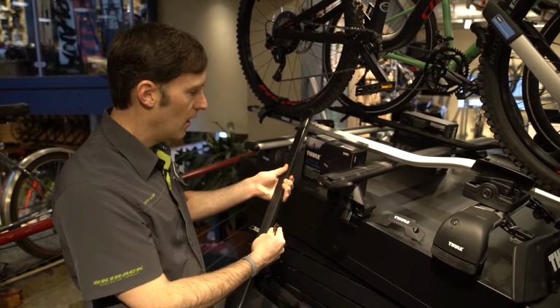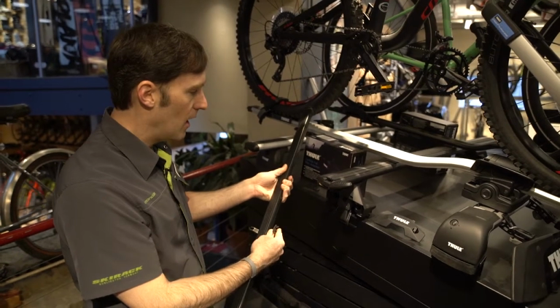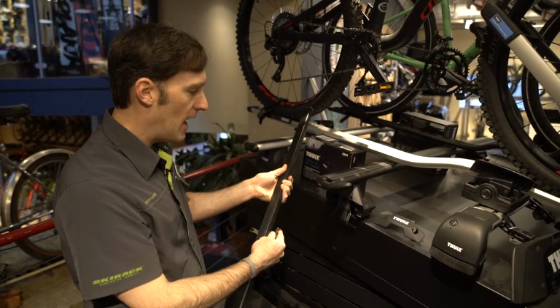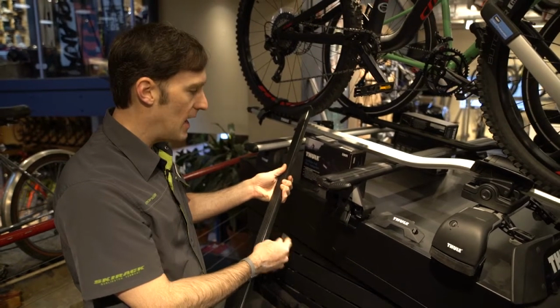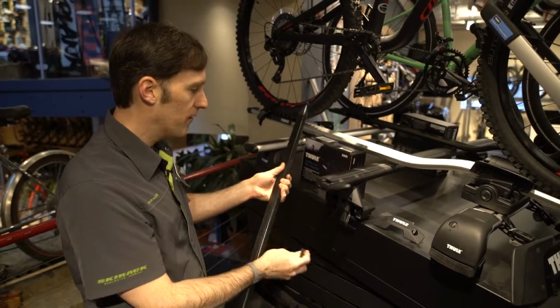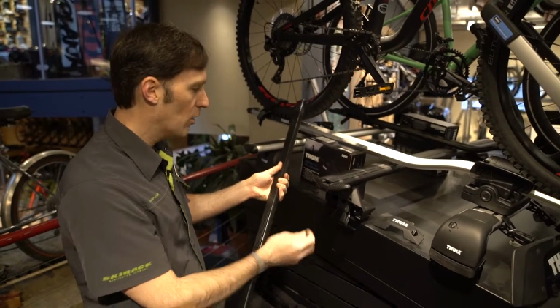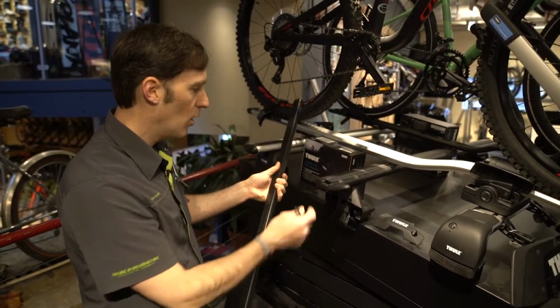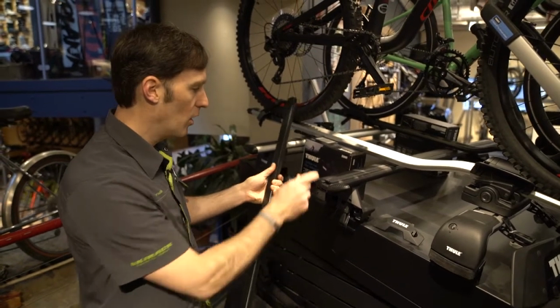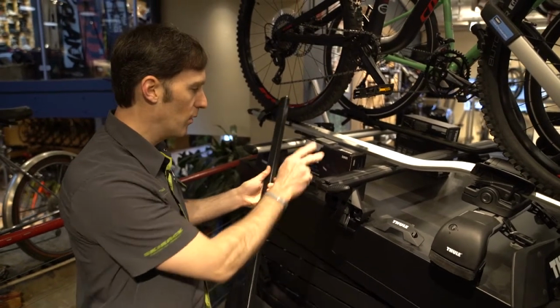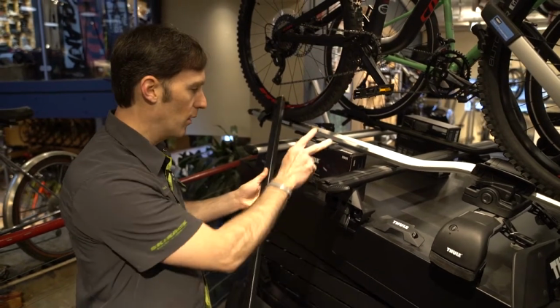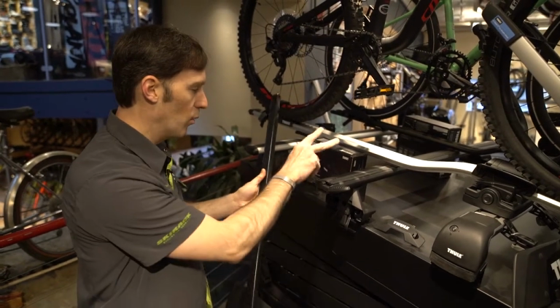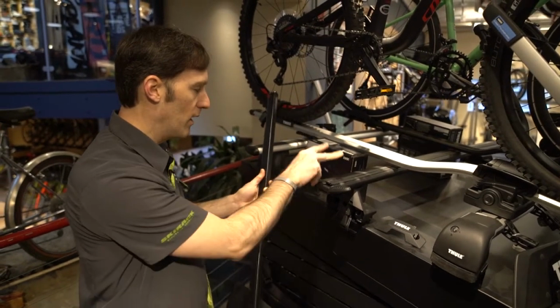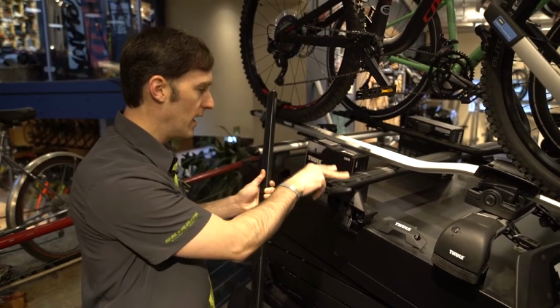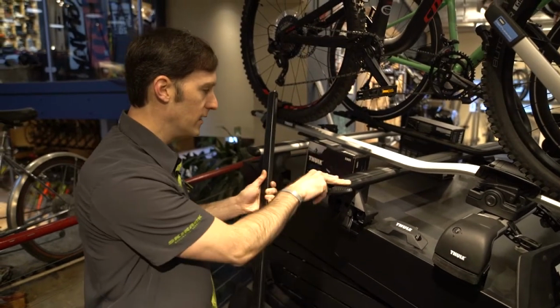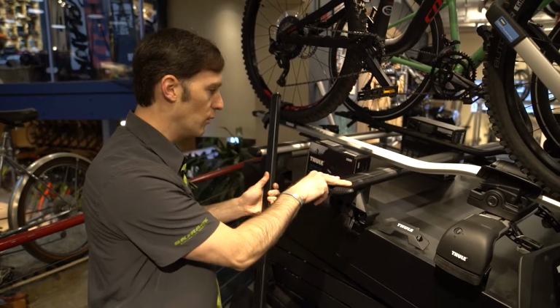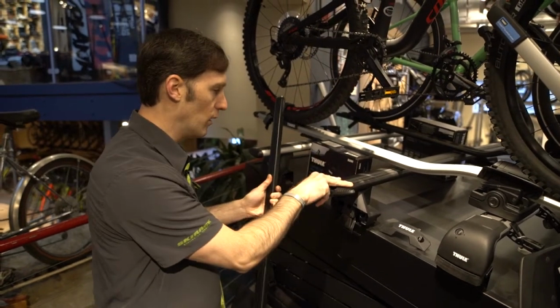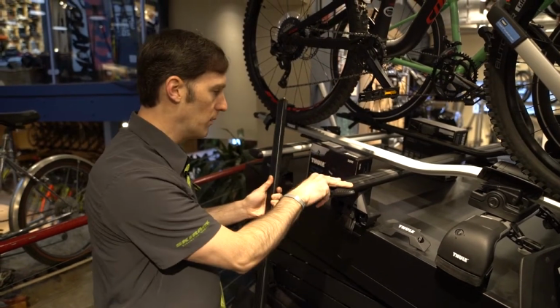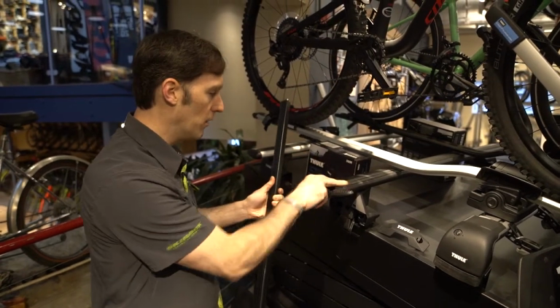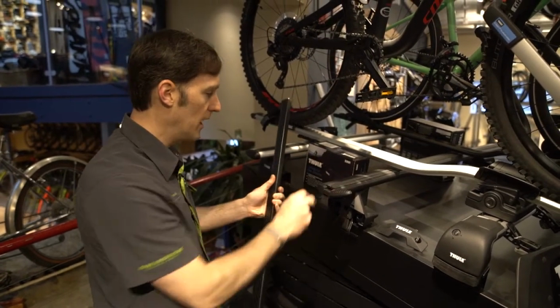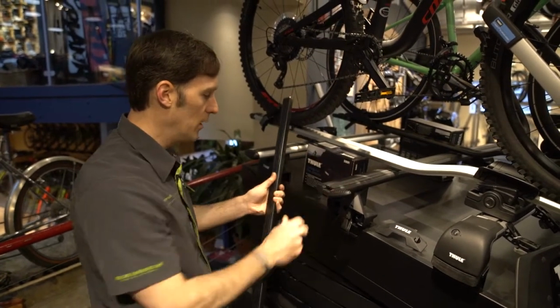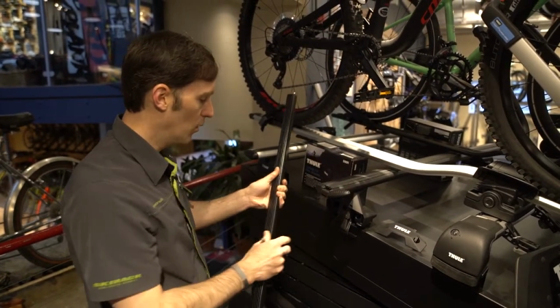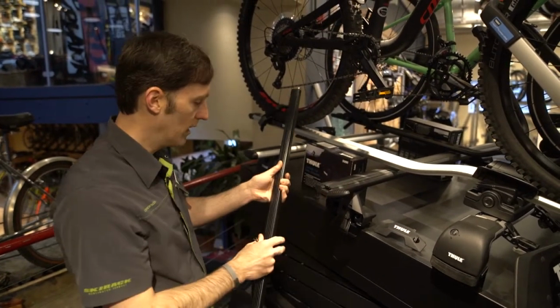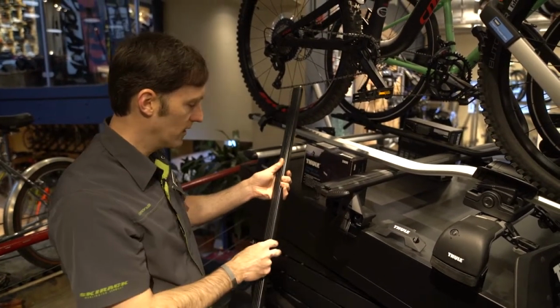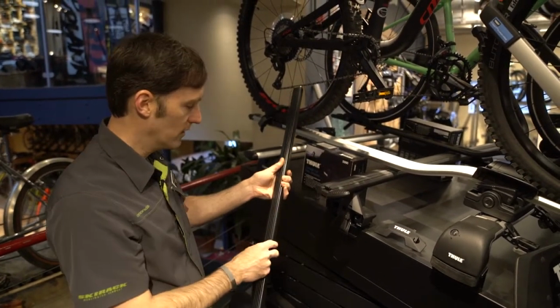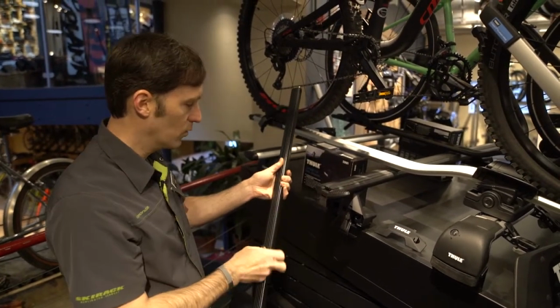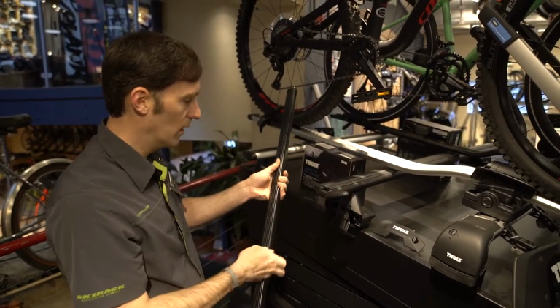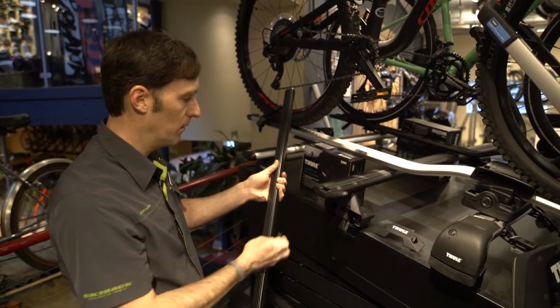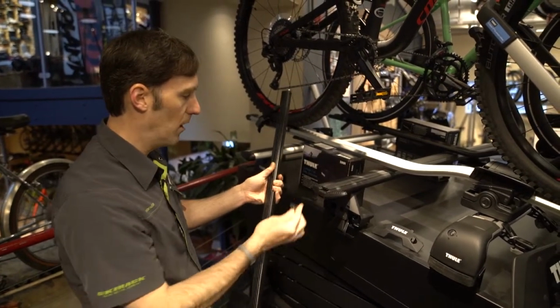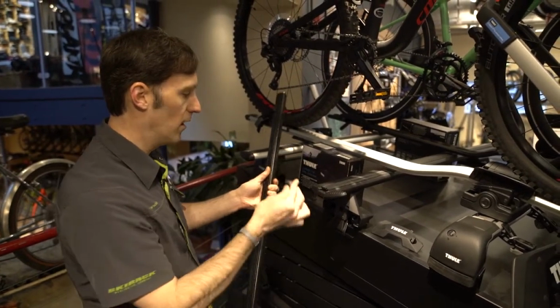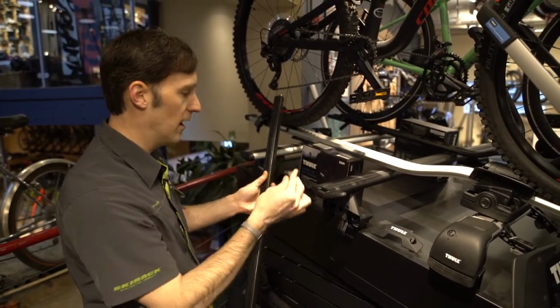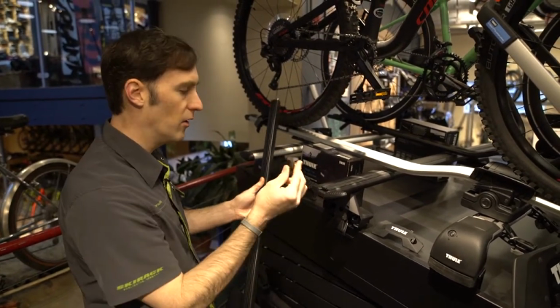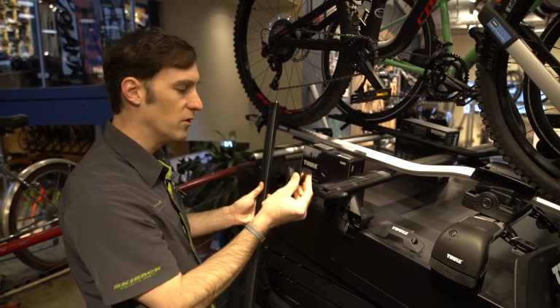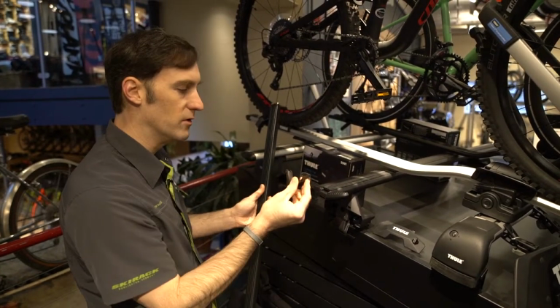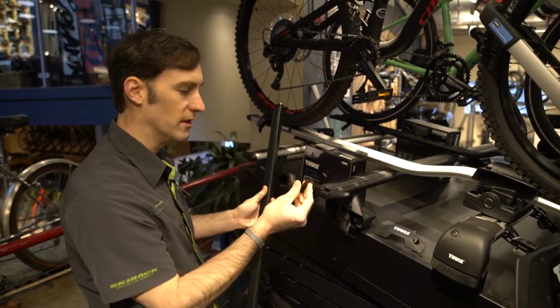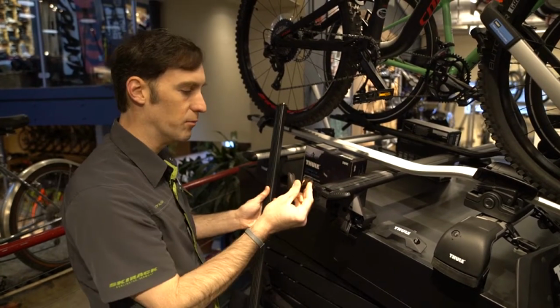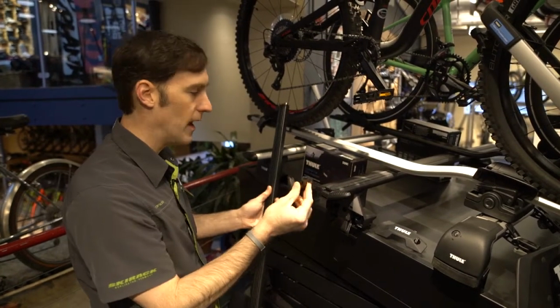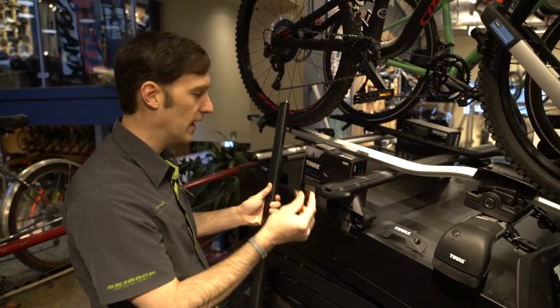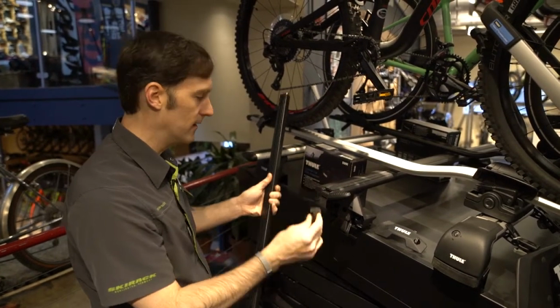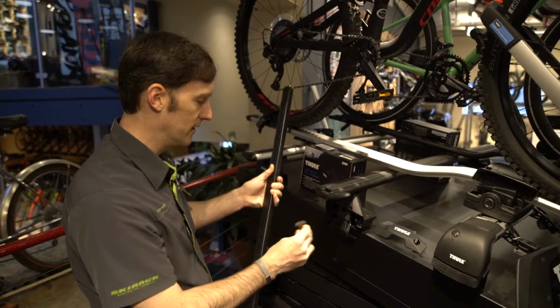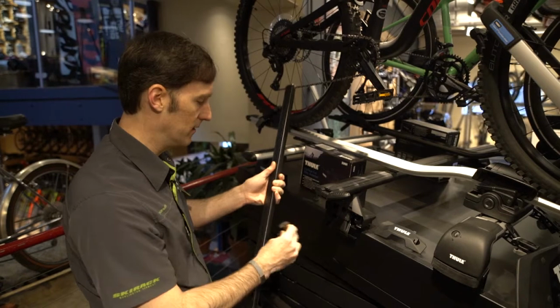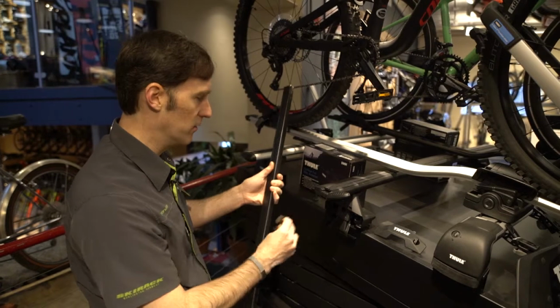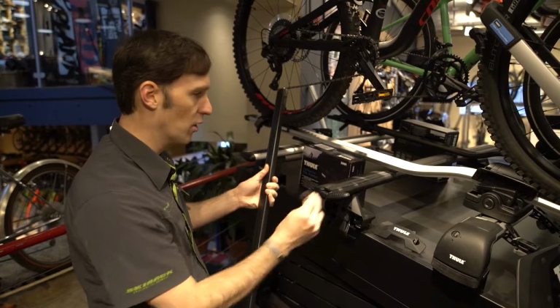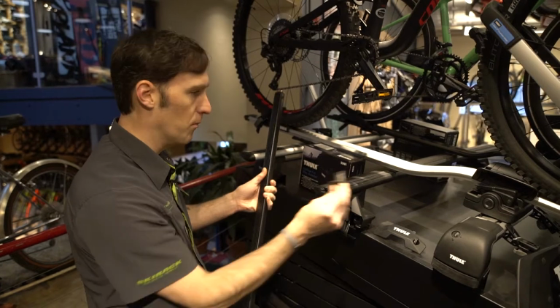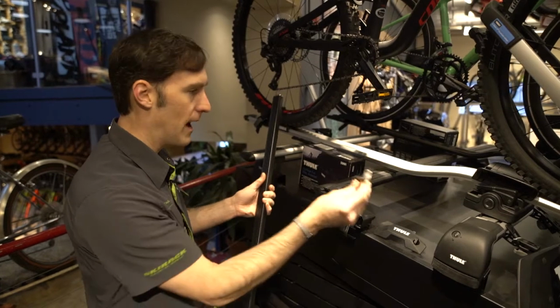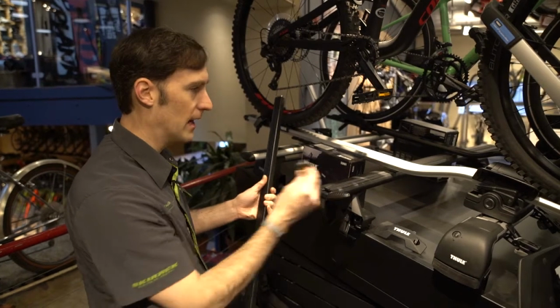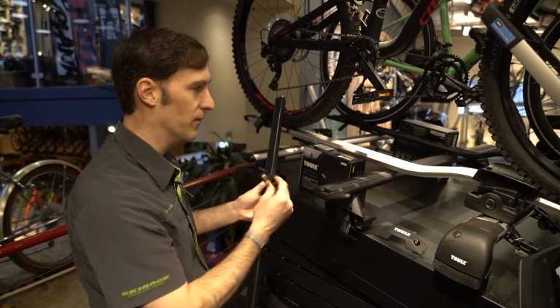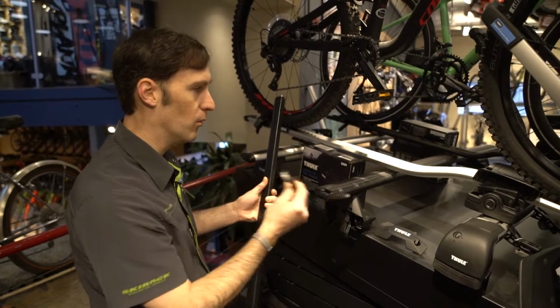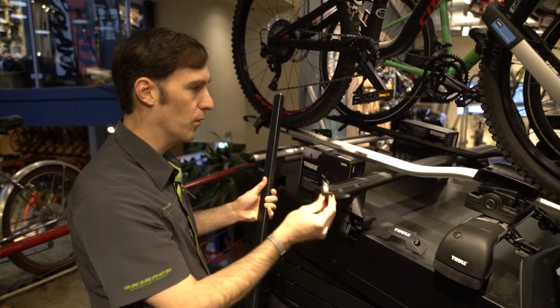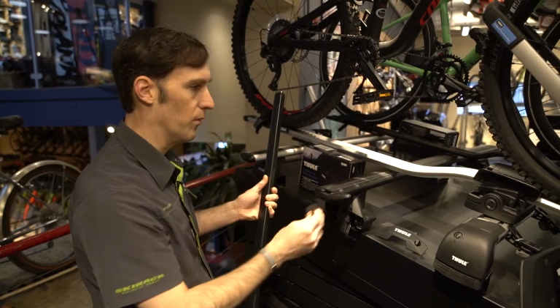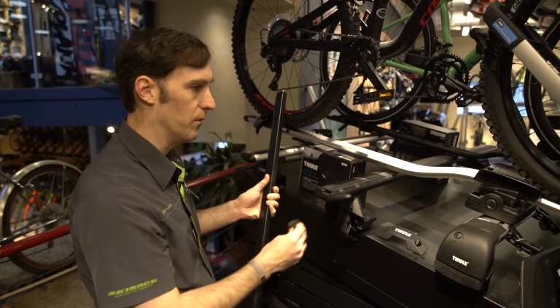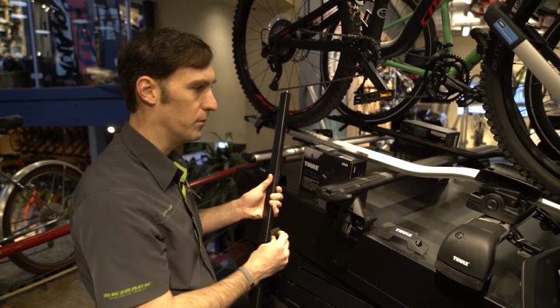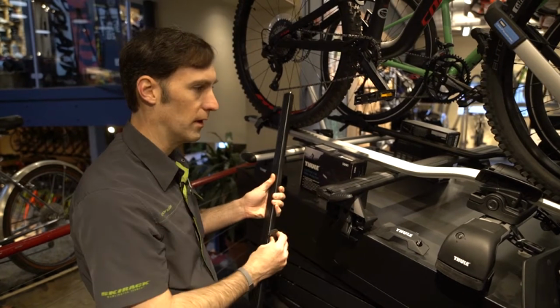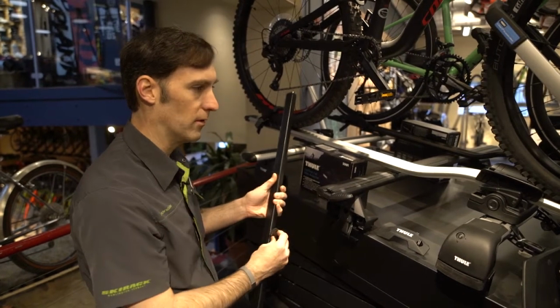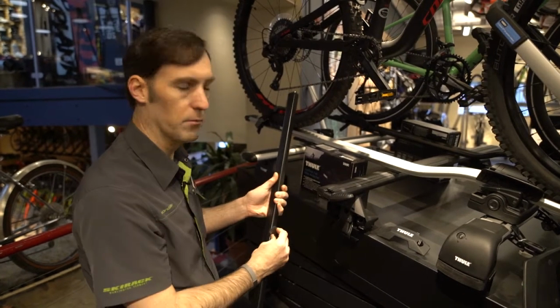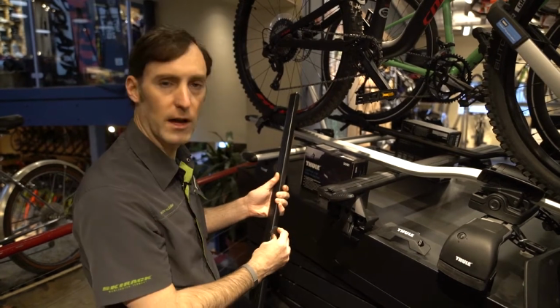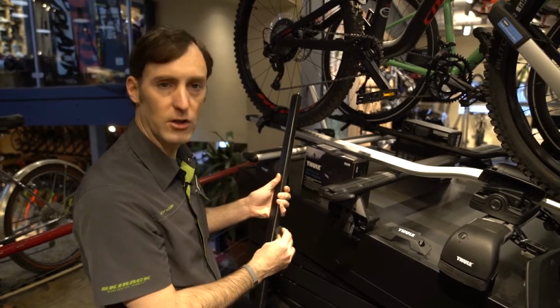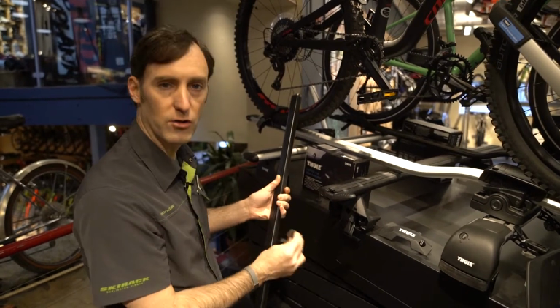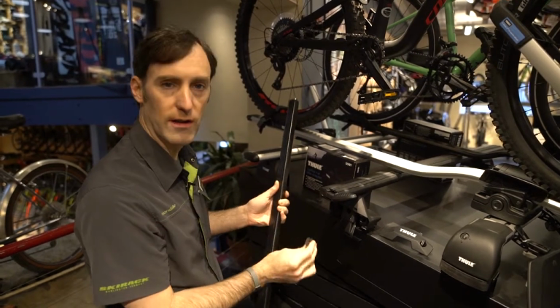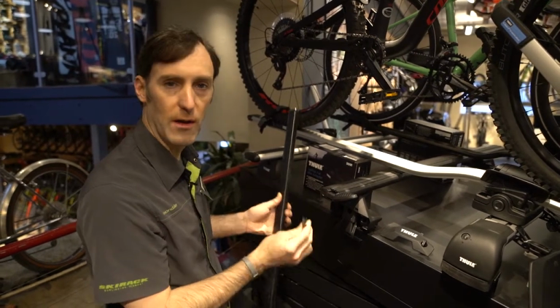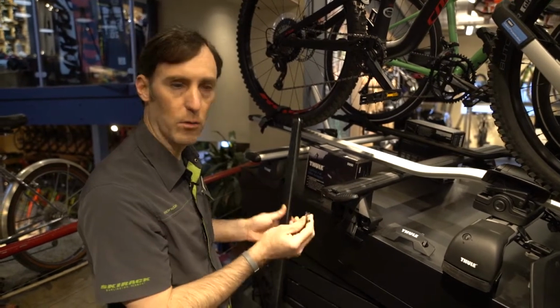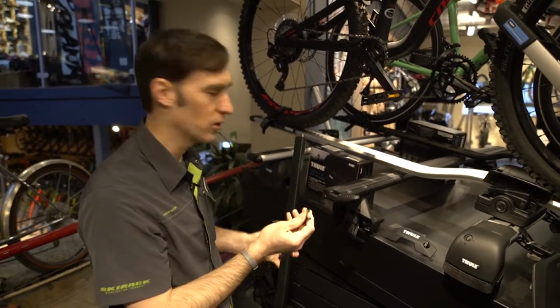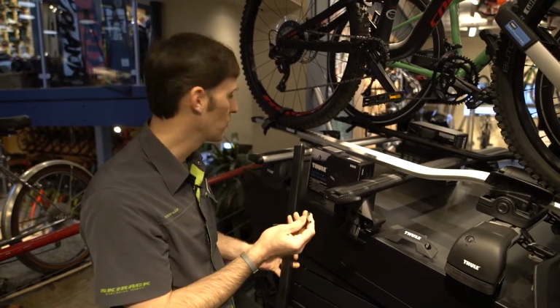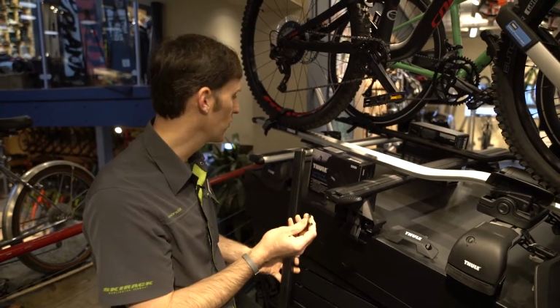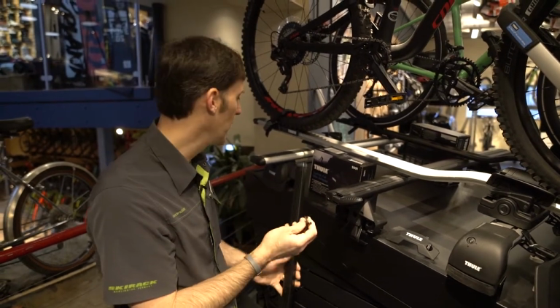I have a car where one has a wing blade, one has a square bar, and I'll use this bracket system to go back and forth with a particular bike tray, and that works great.